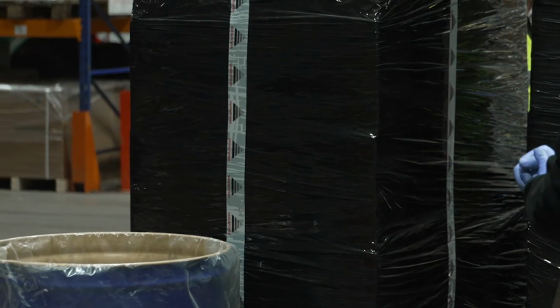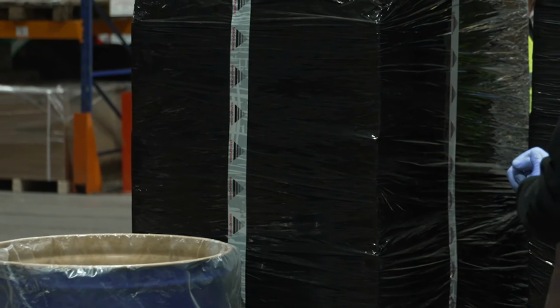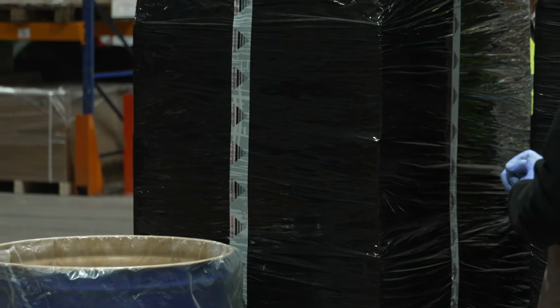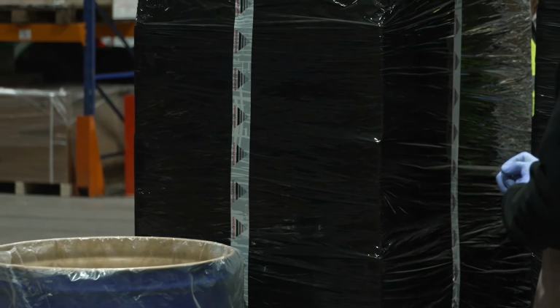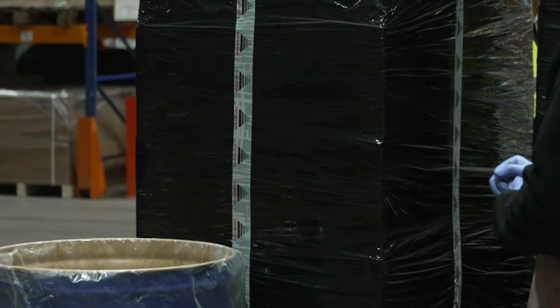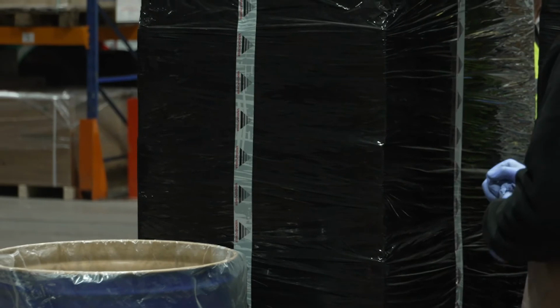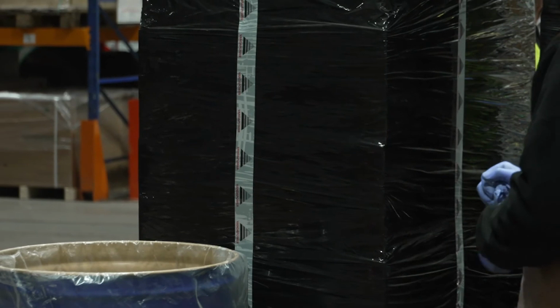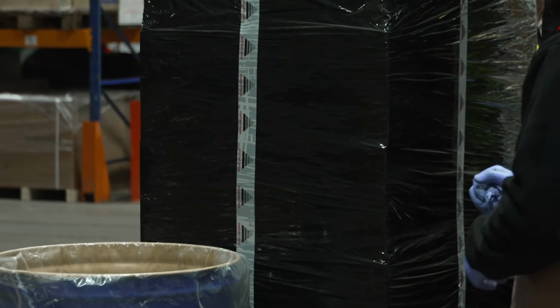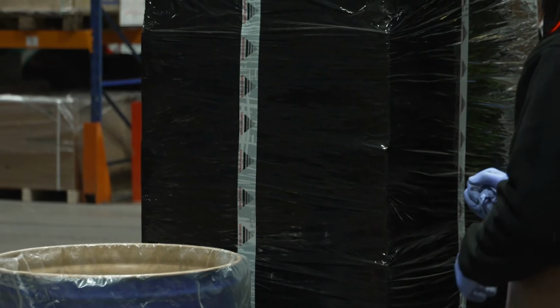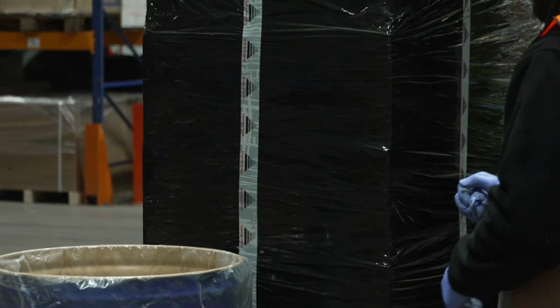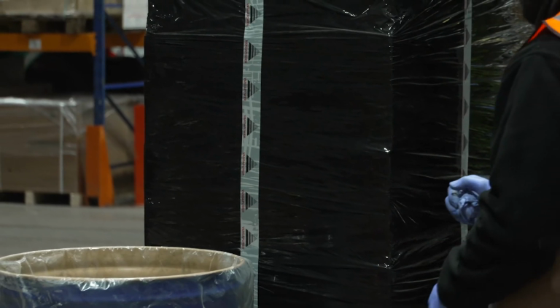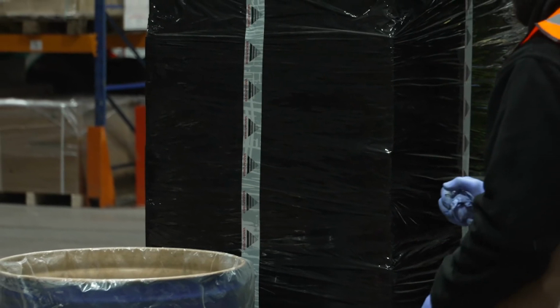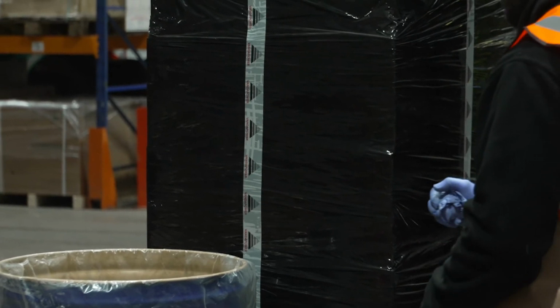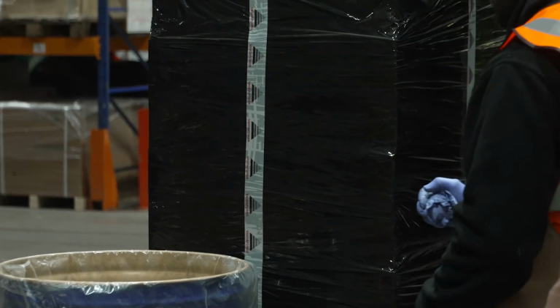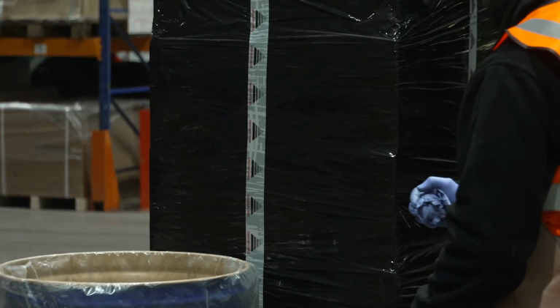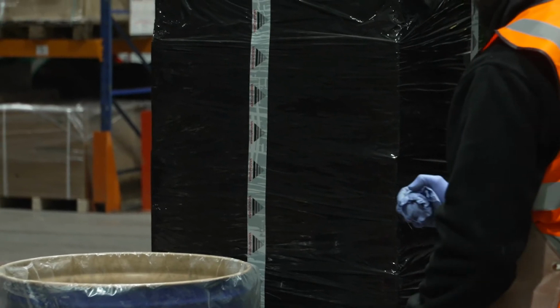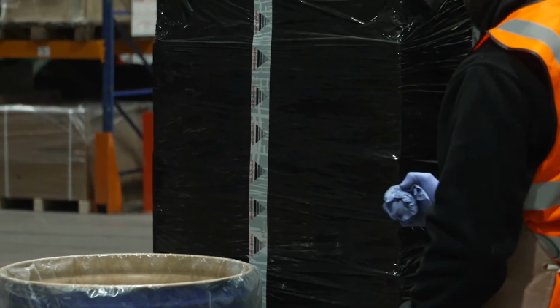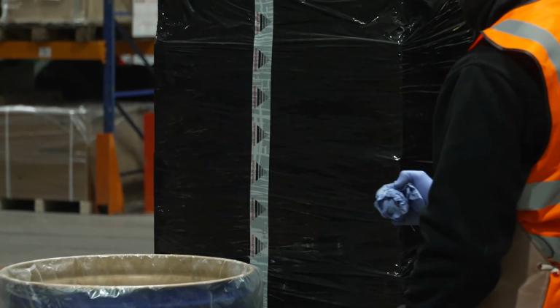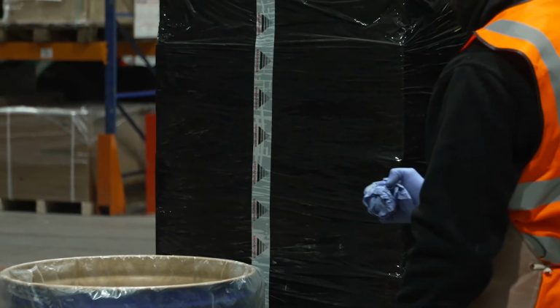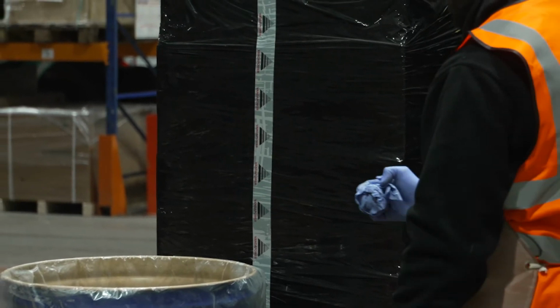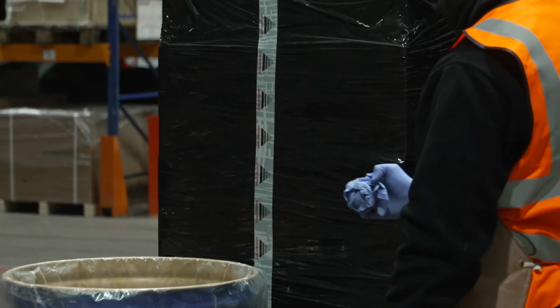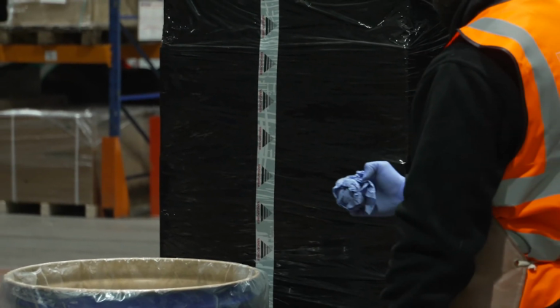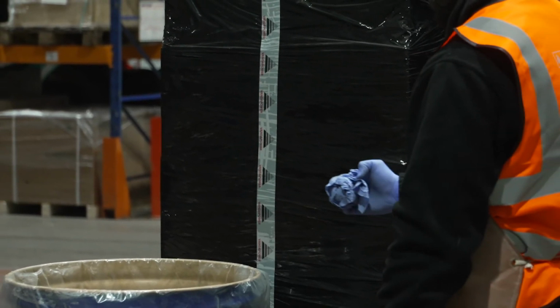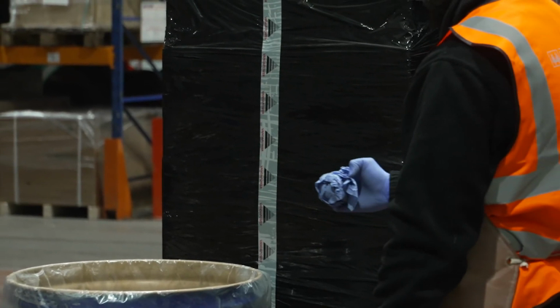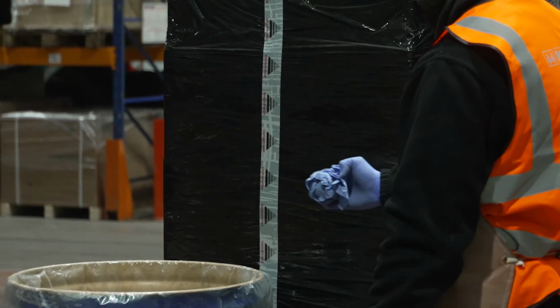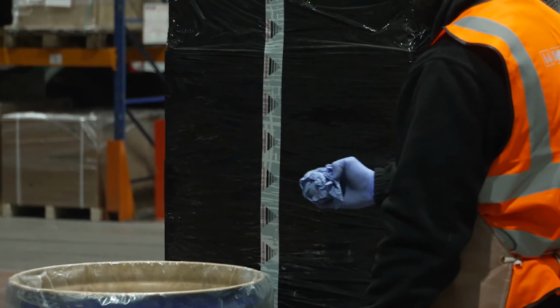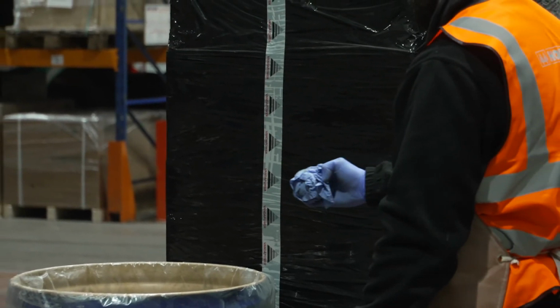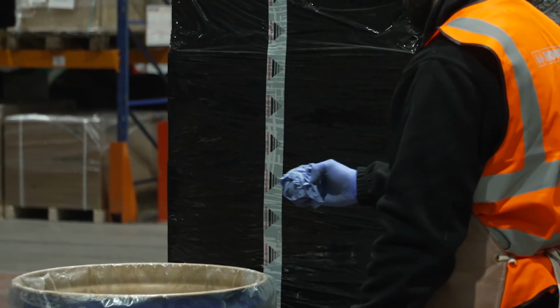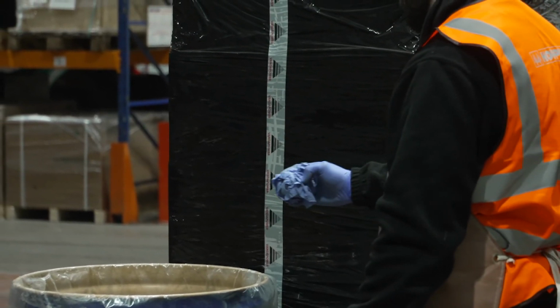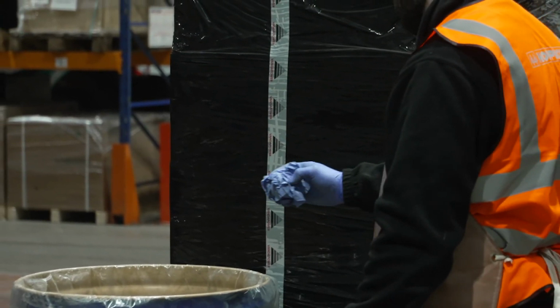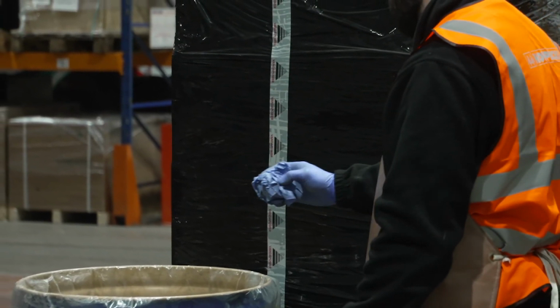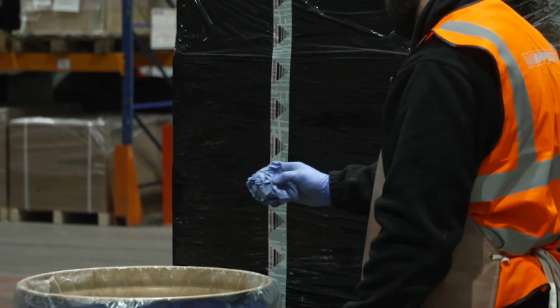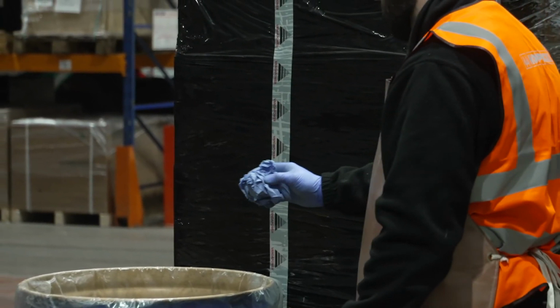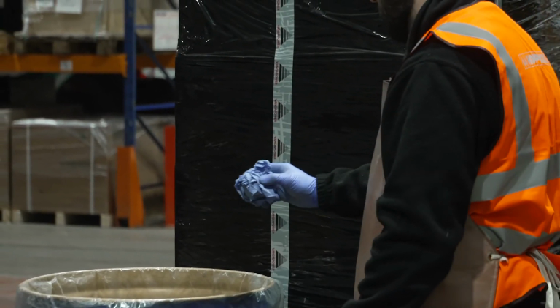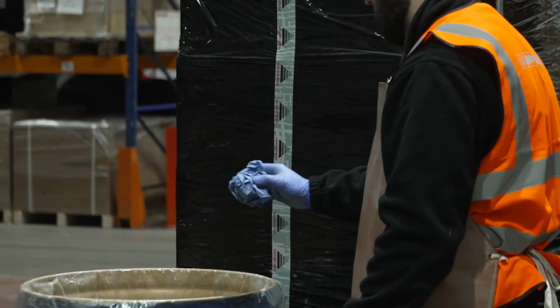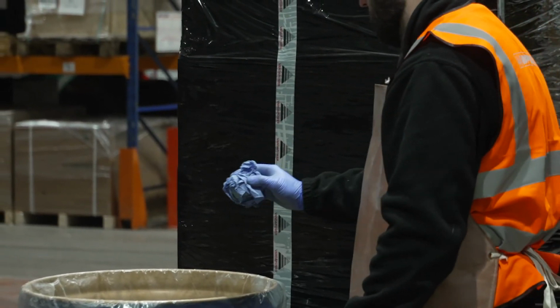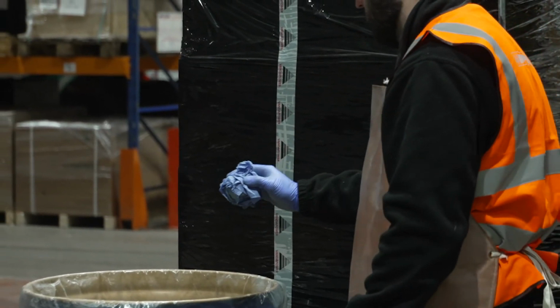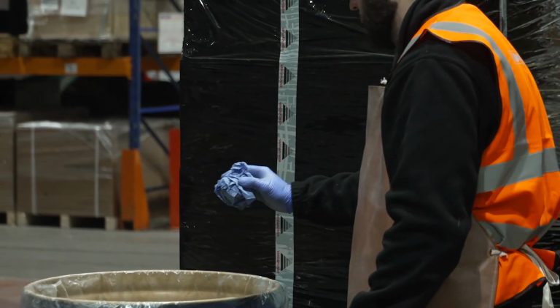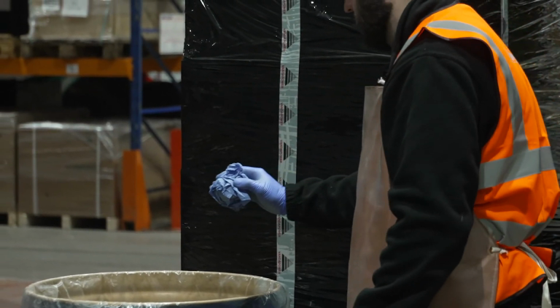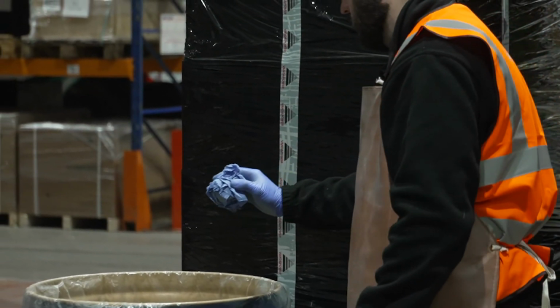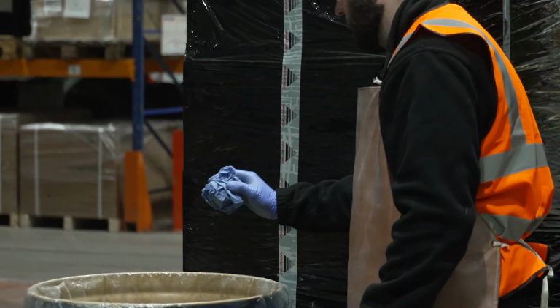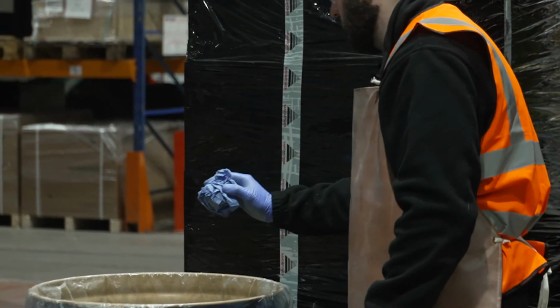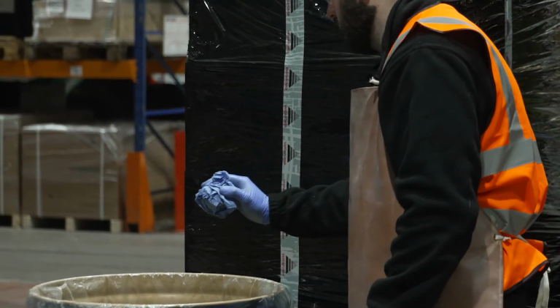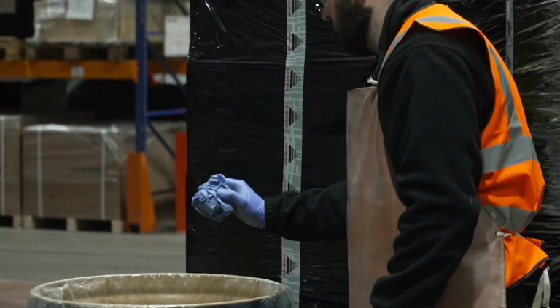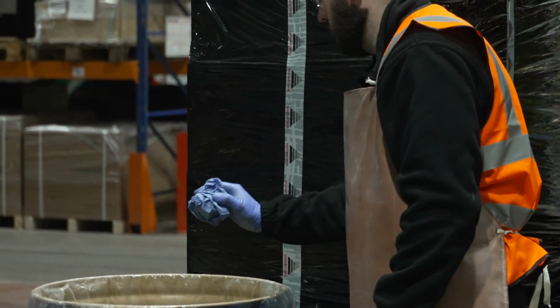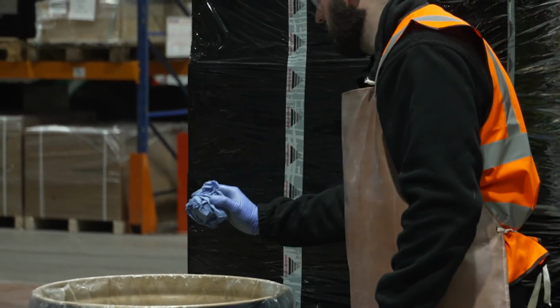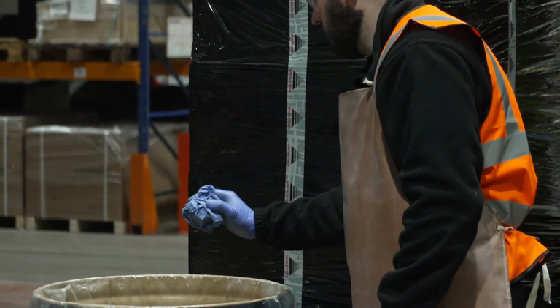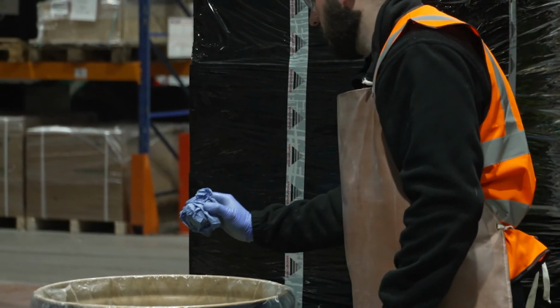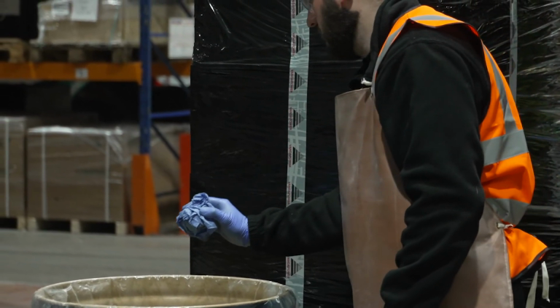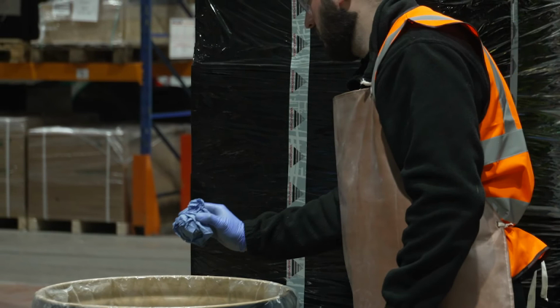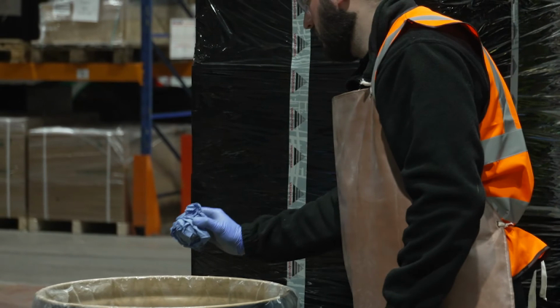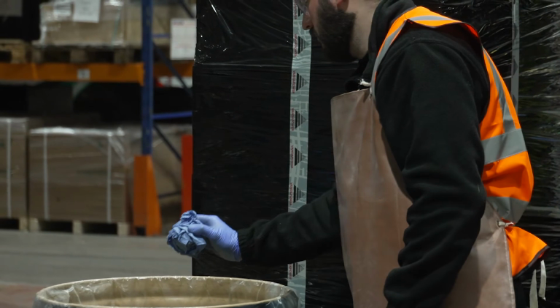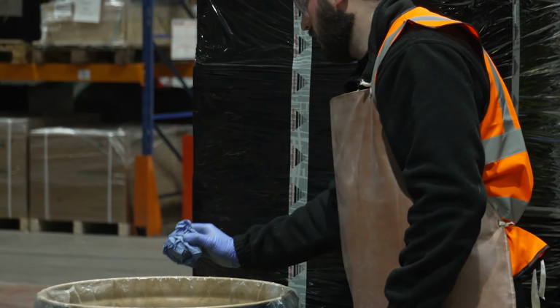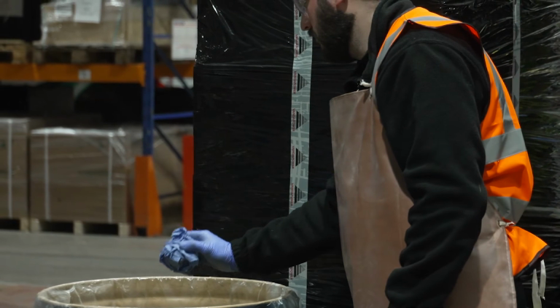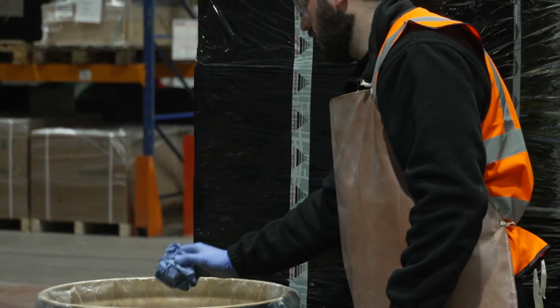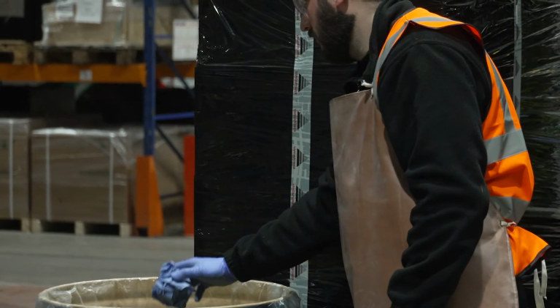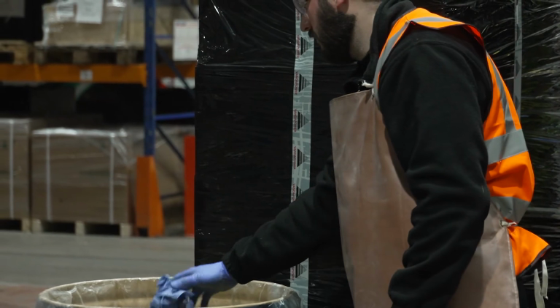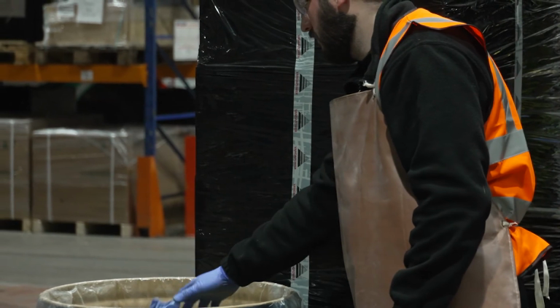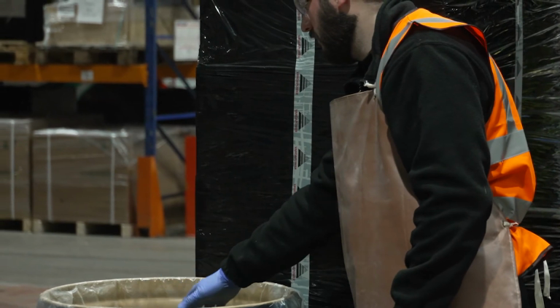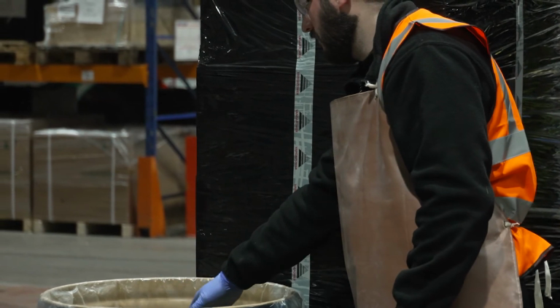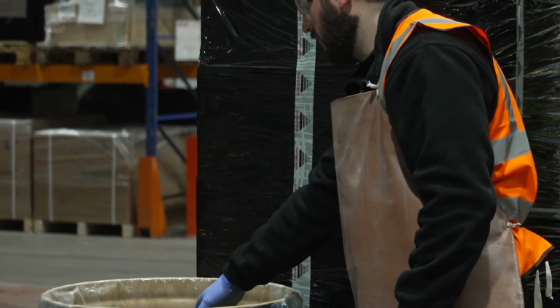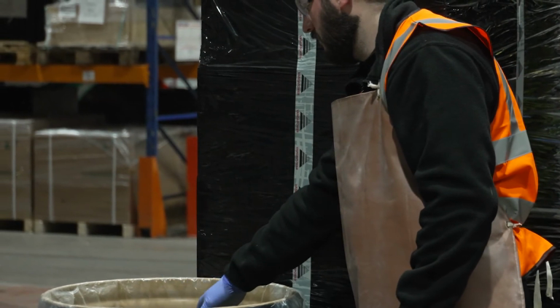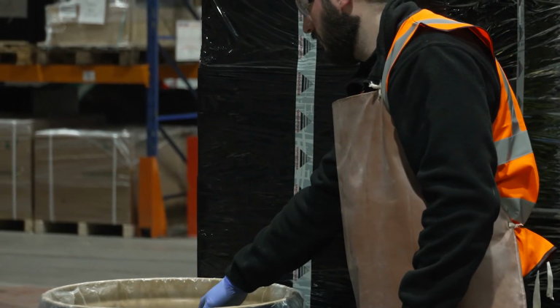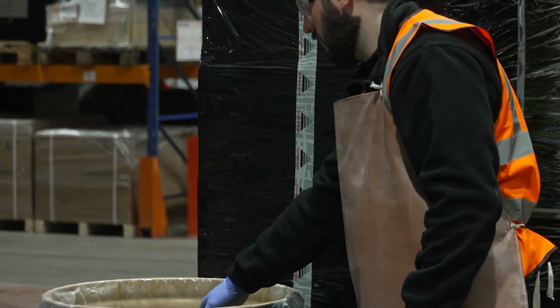Used paper or cloths need to be disposed of in the correct waste containers as they contain sulphuric acid residue.